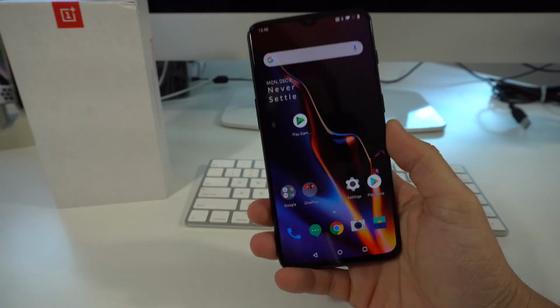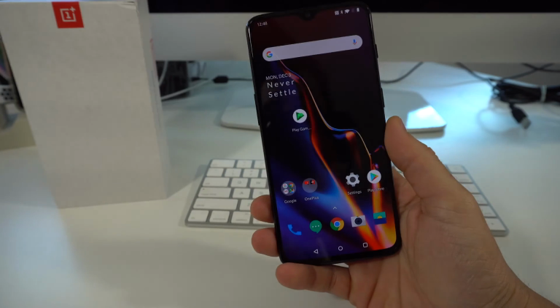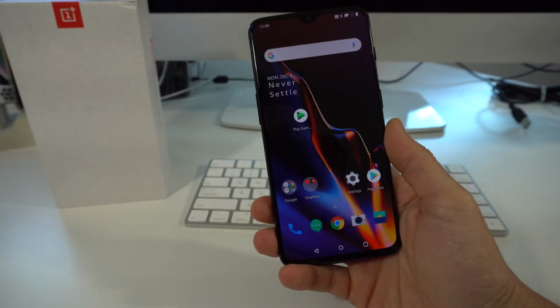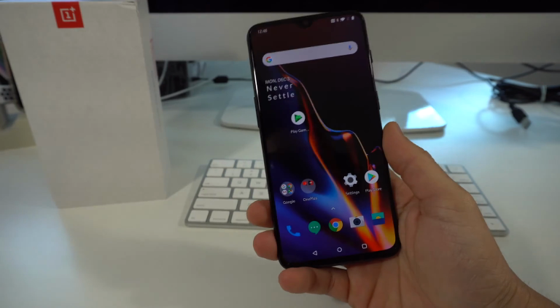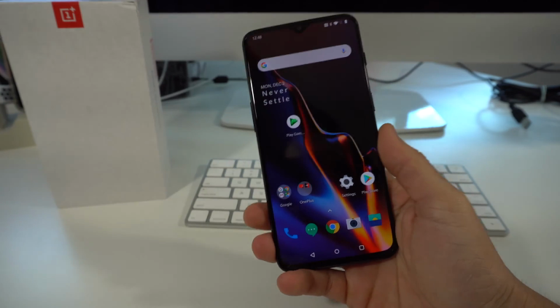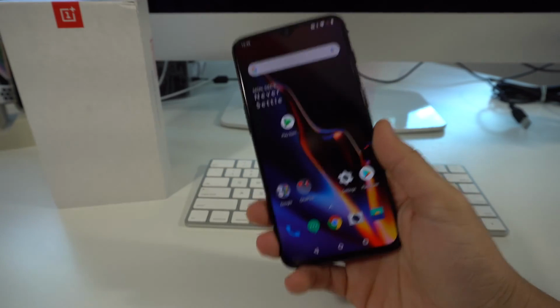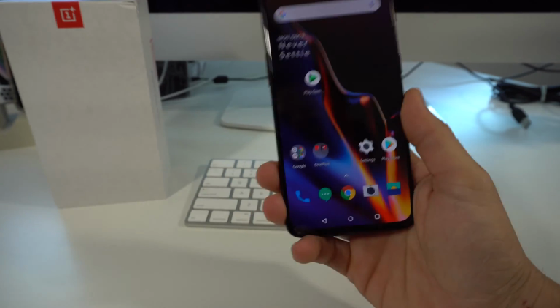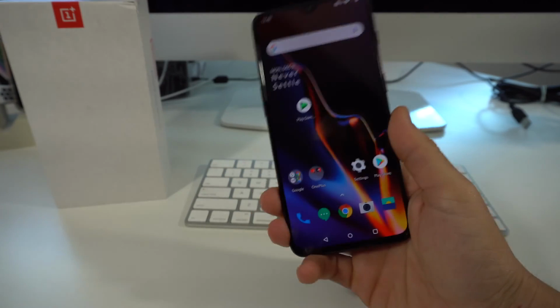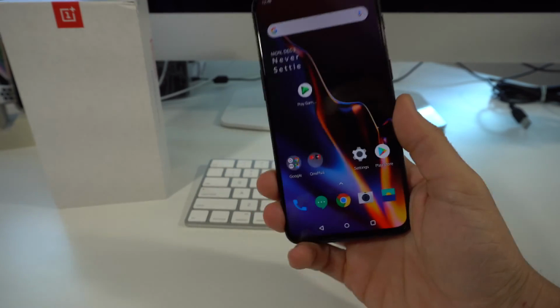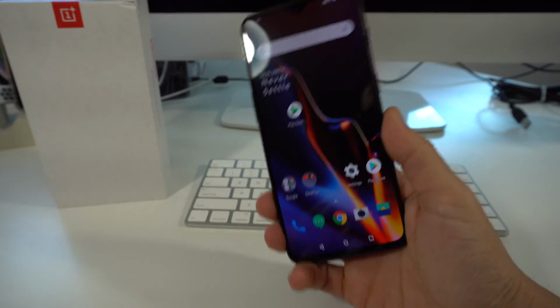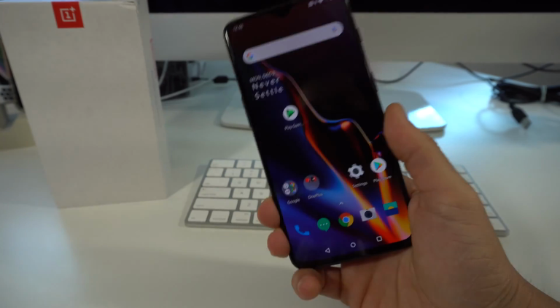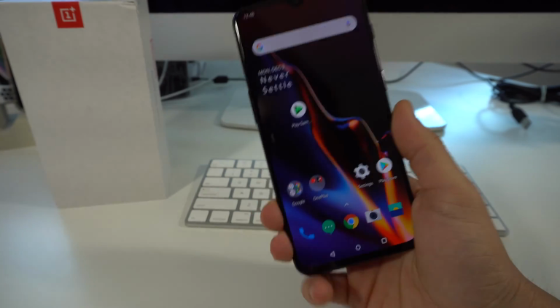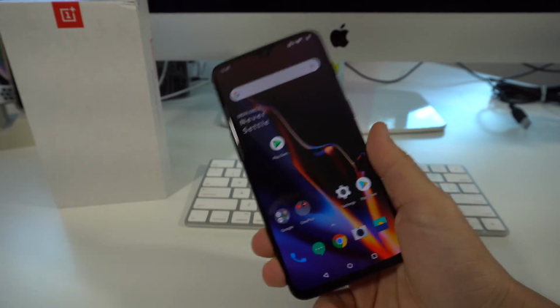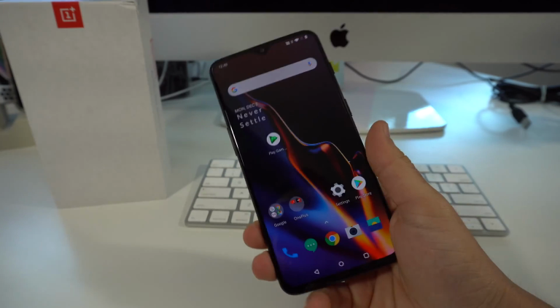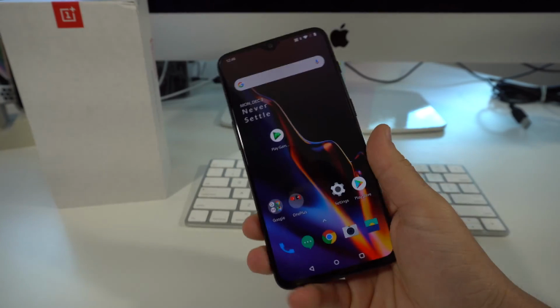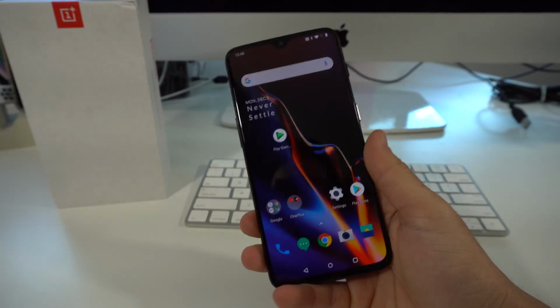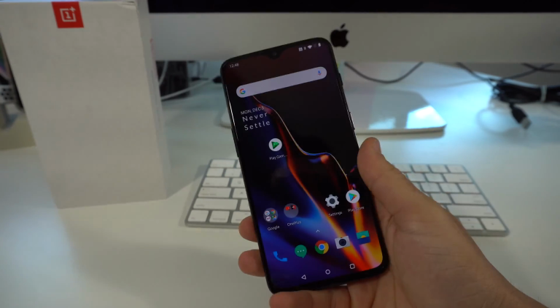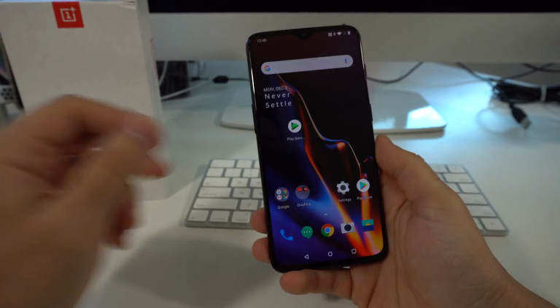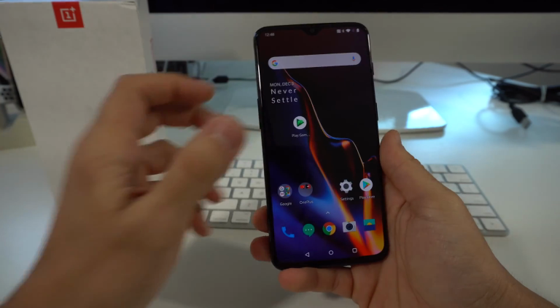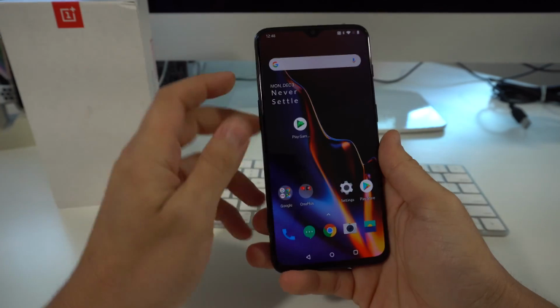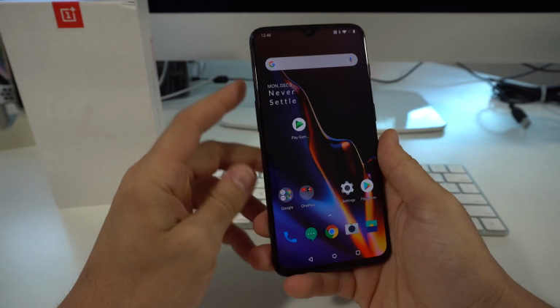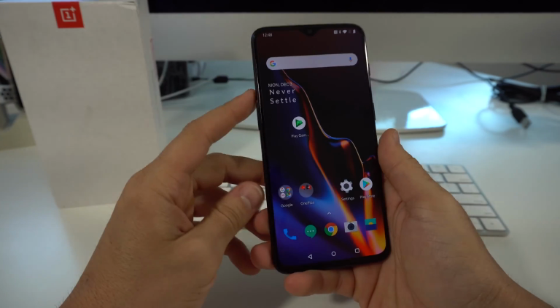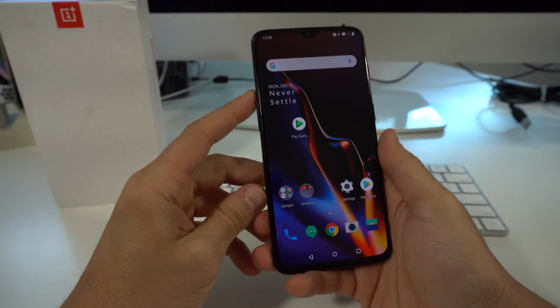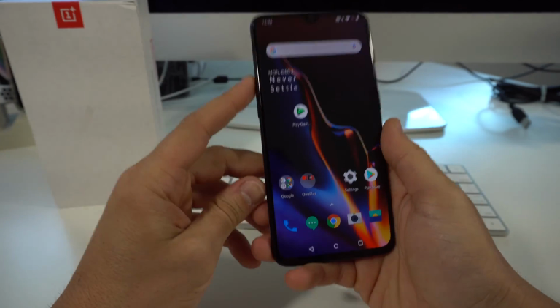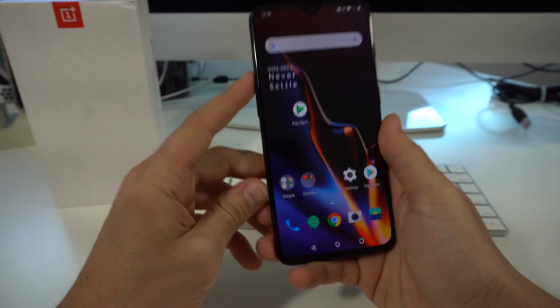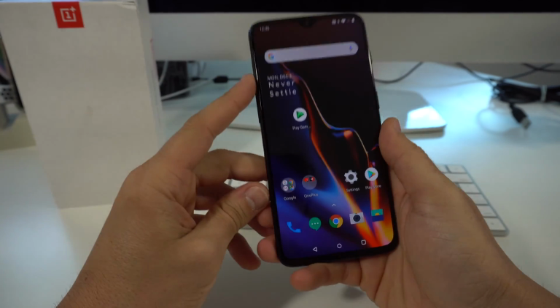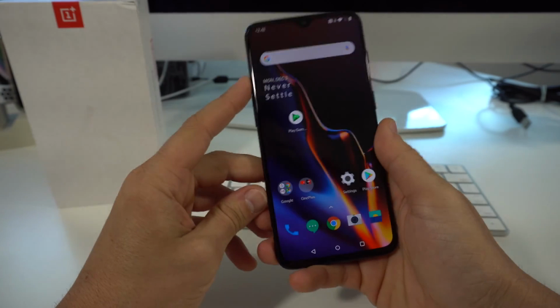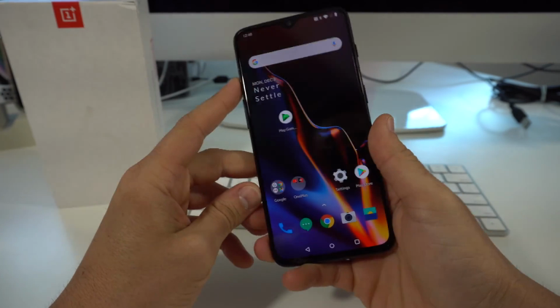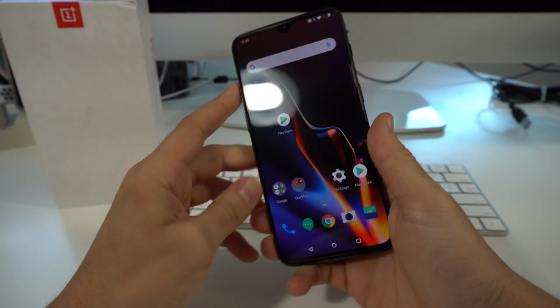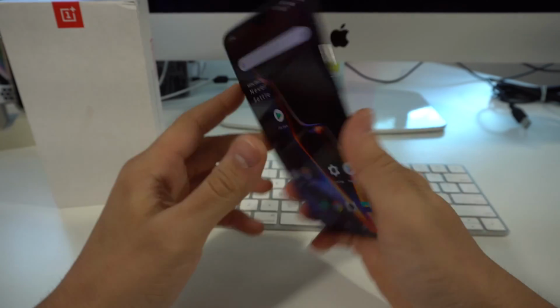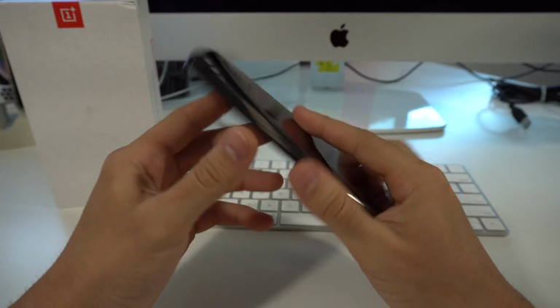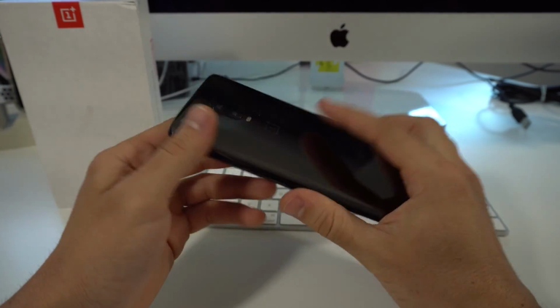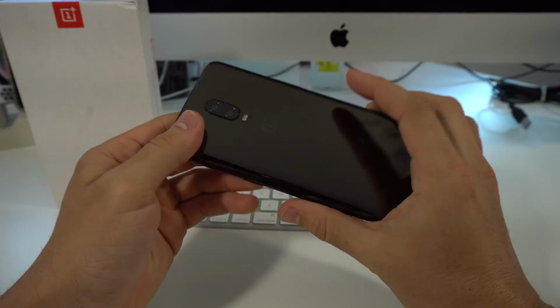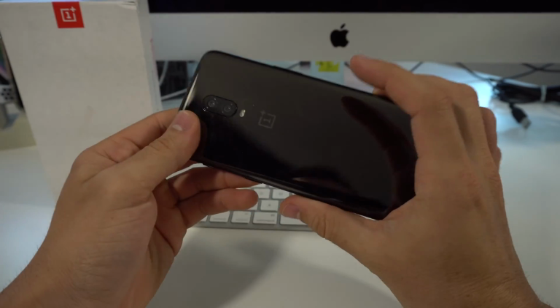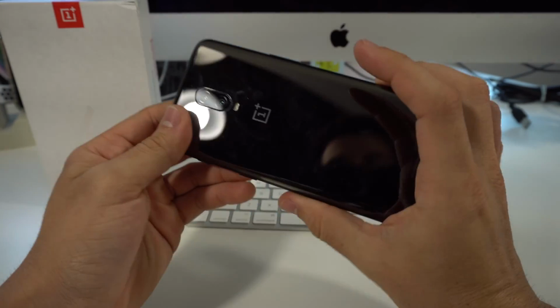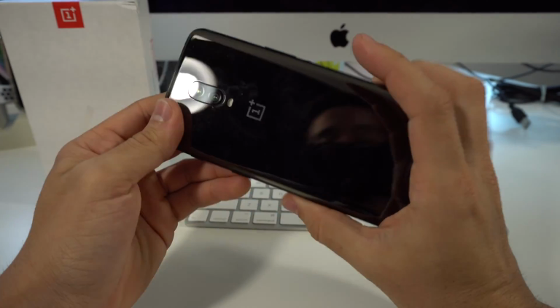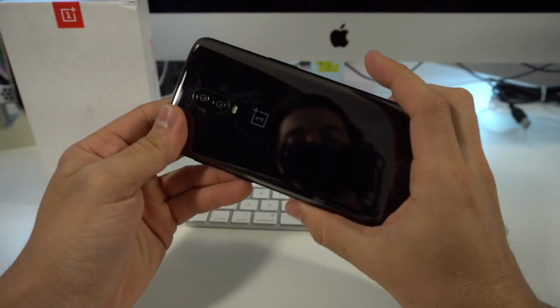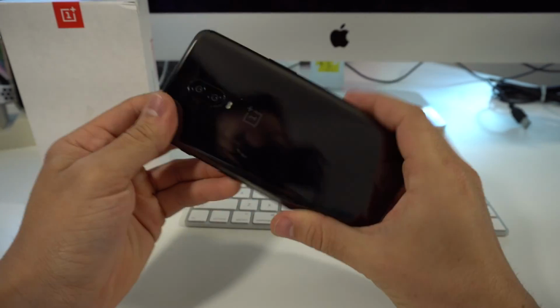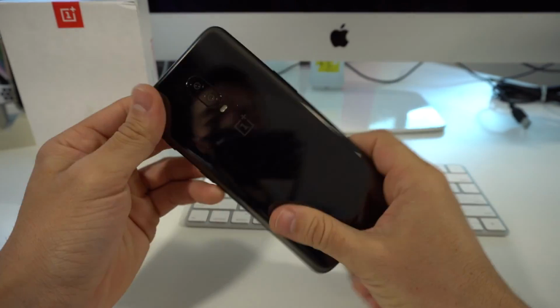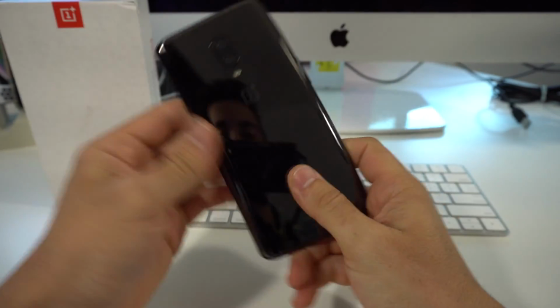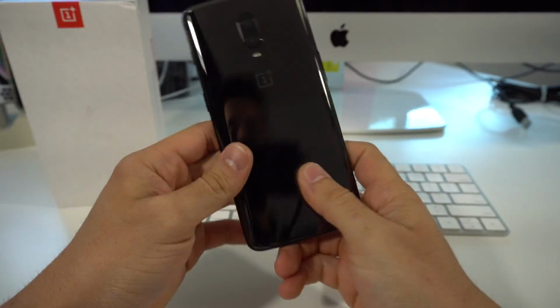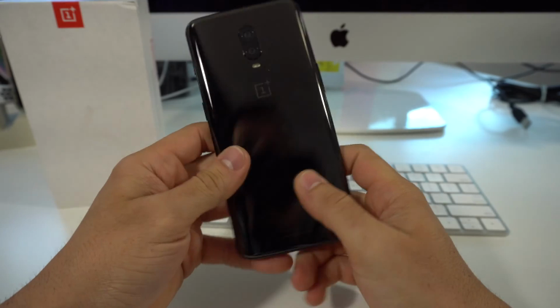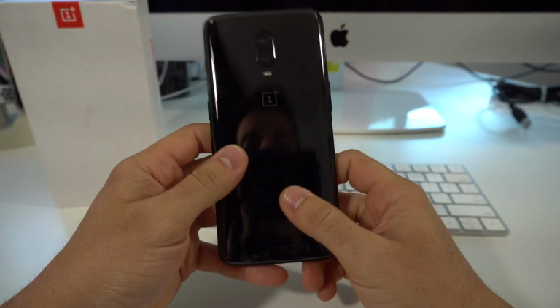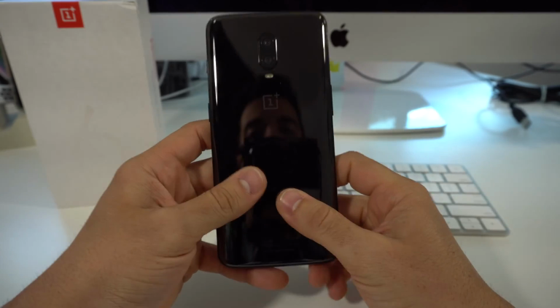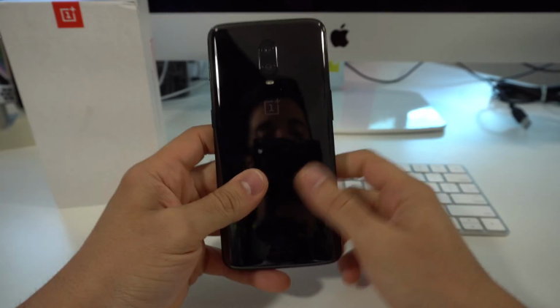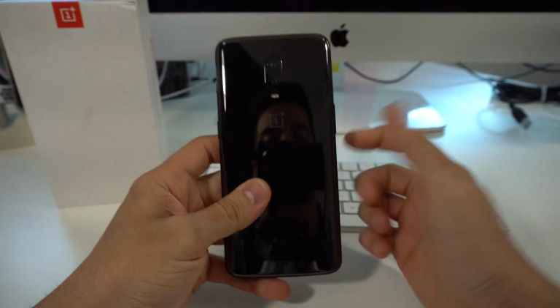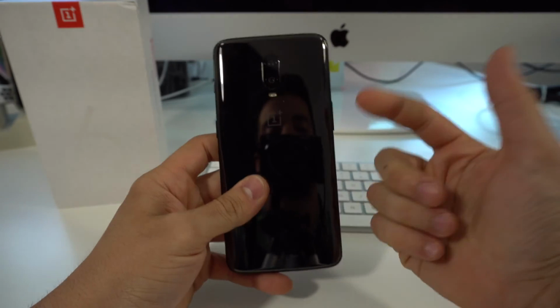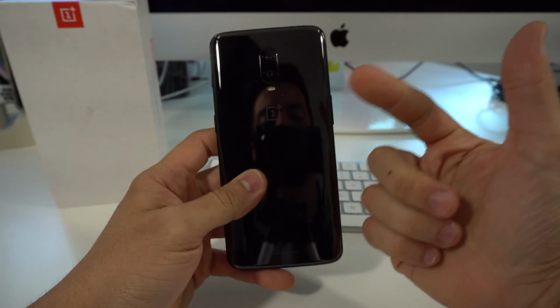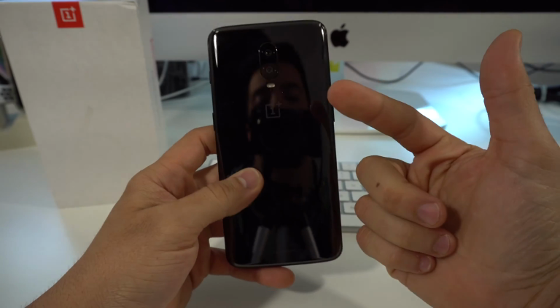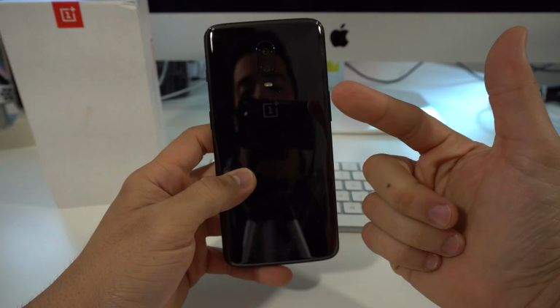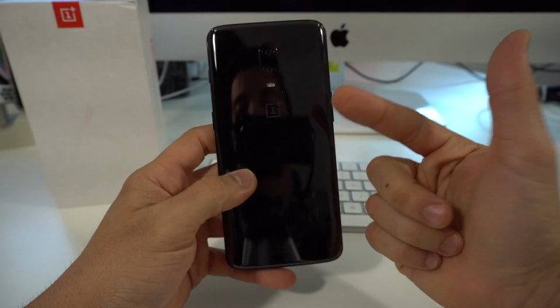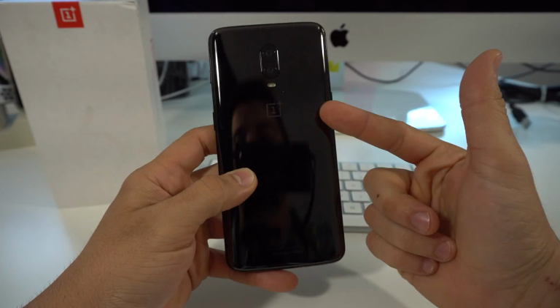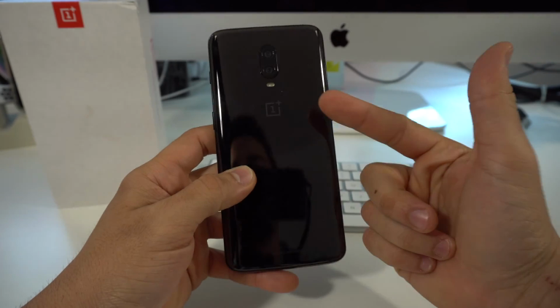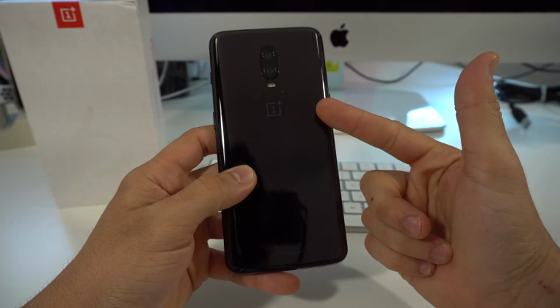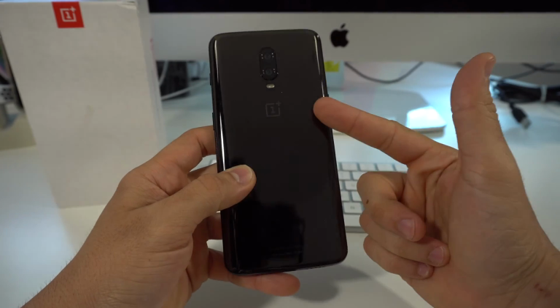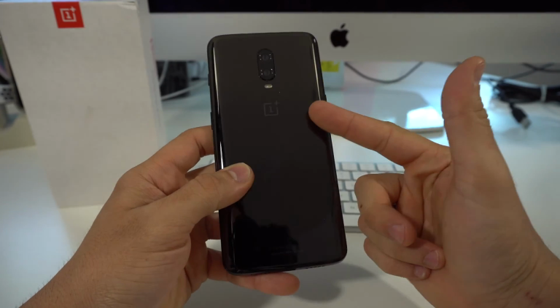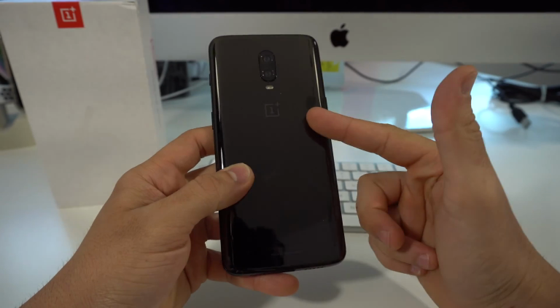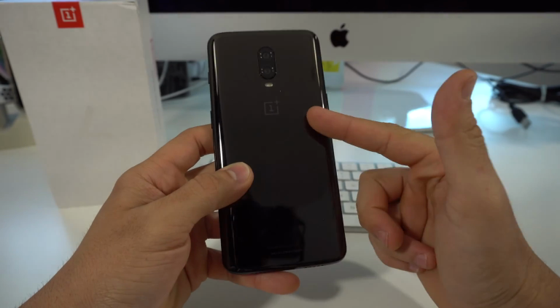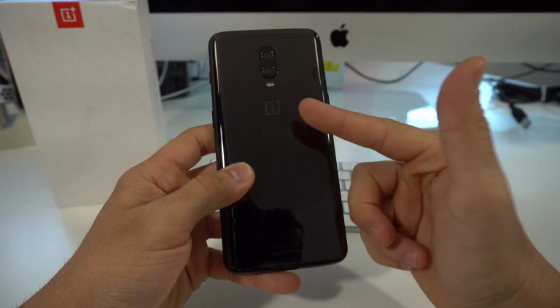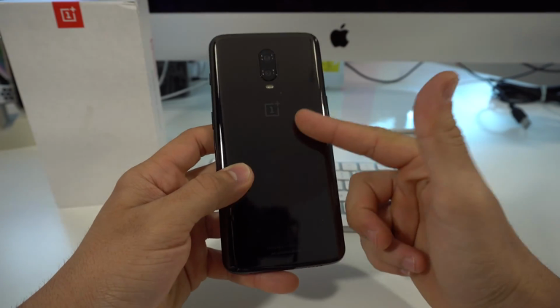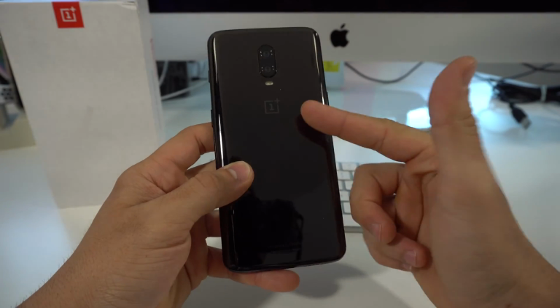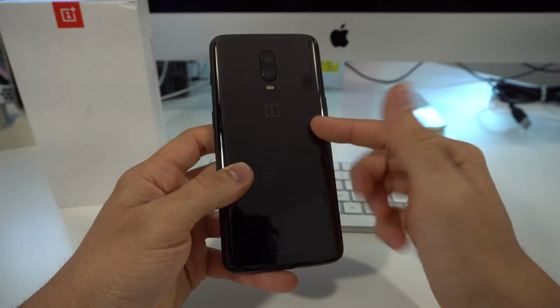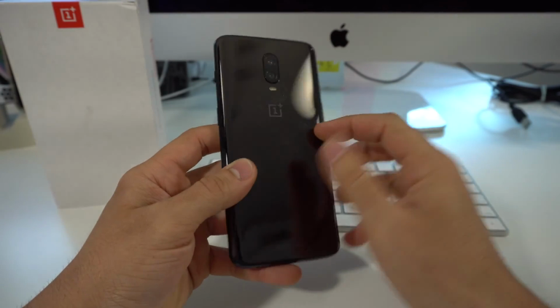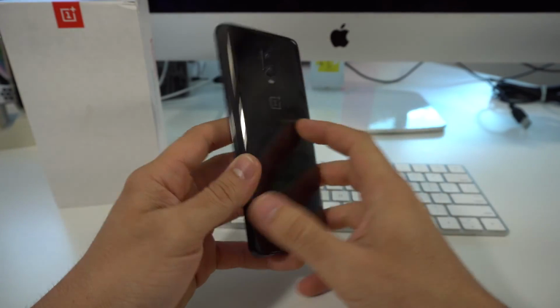Hey there everyone, hope you're doing great today. I'm going to show you how to hard reset, also known as a factory reset, your OnePlus 6T.